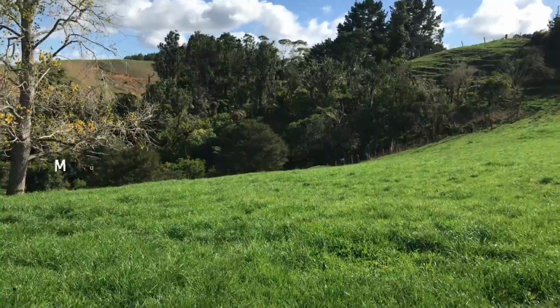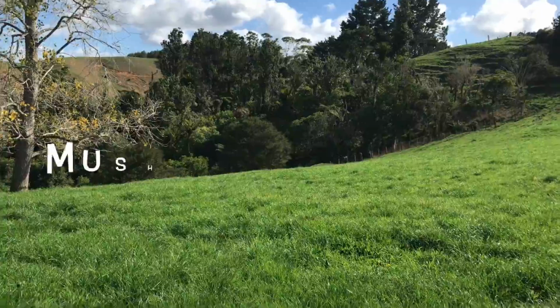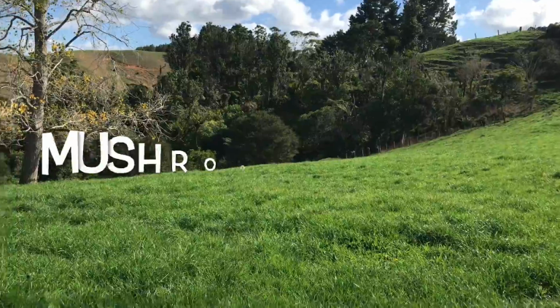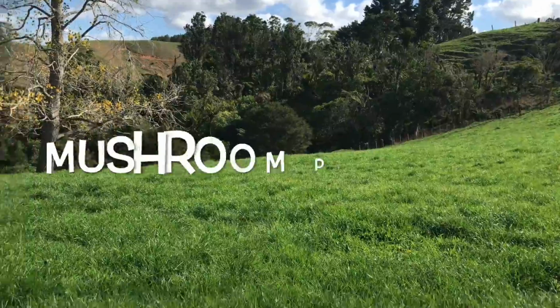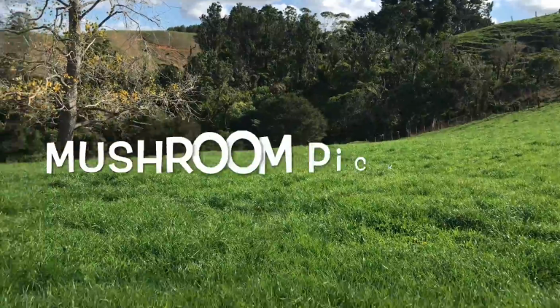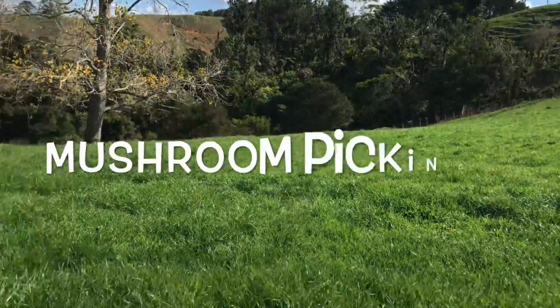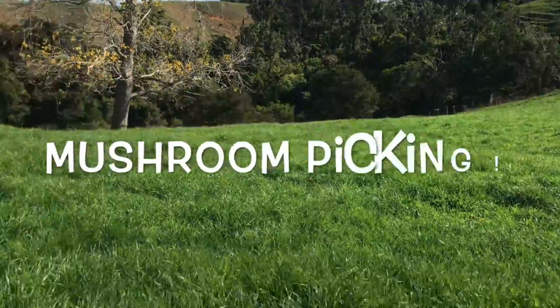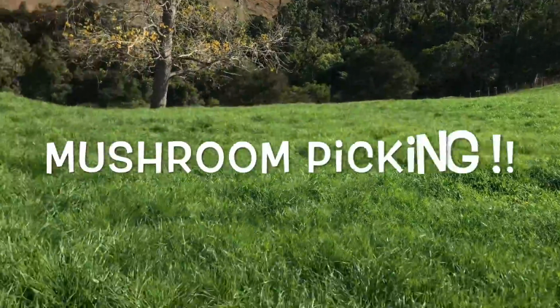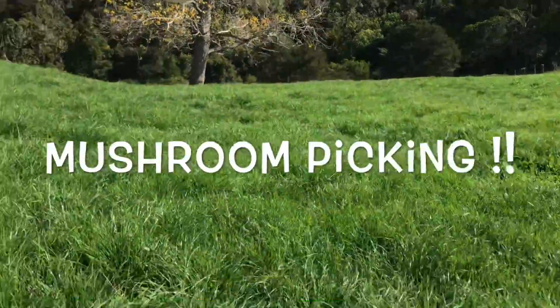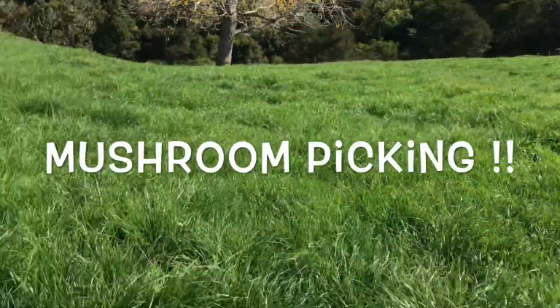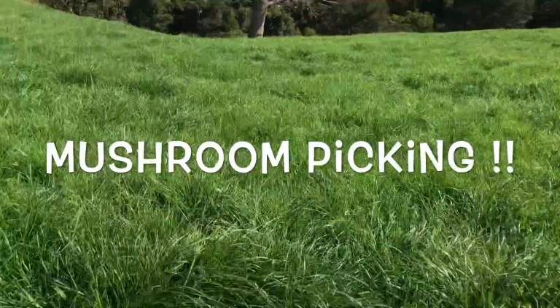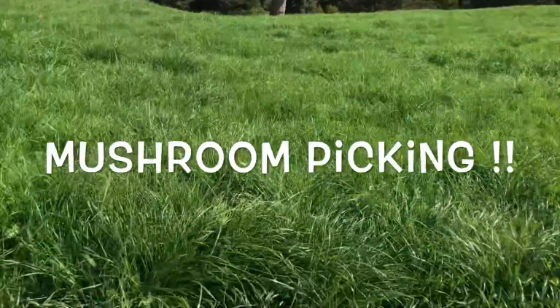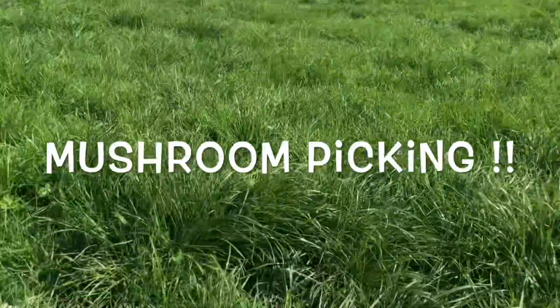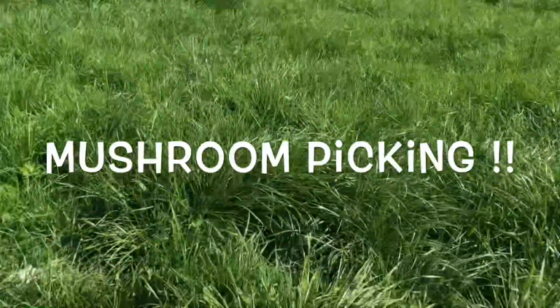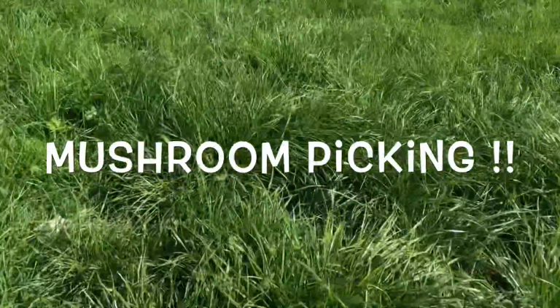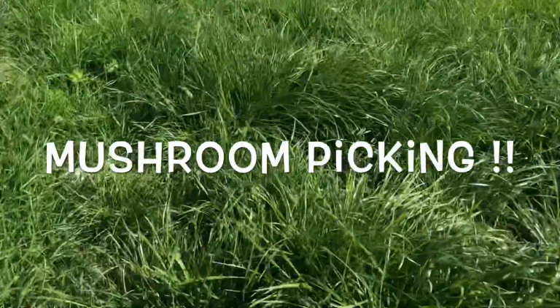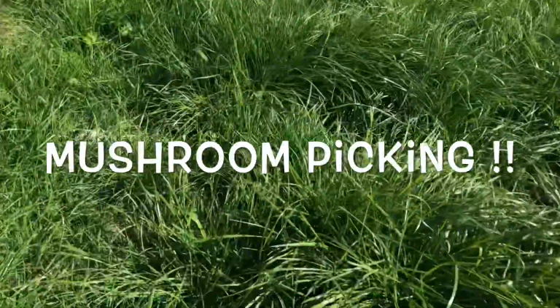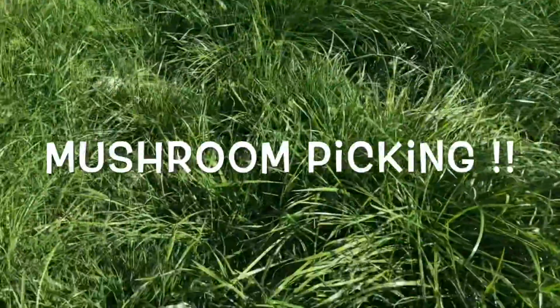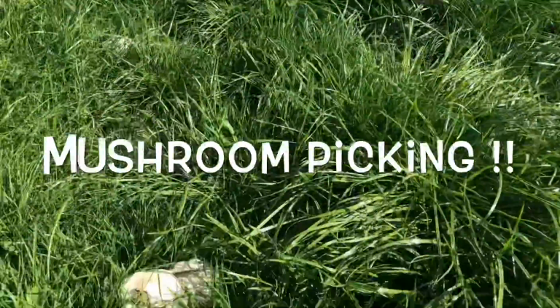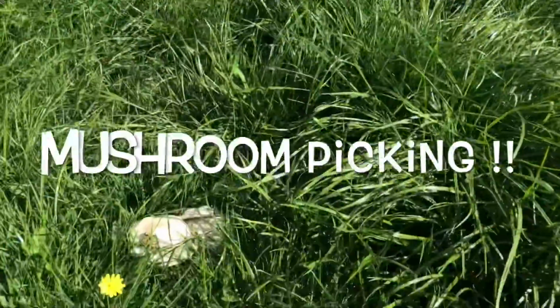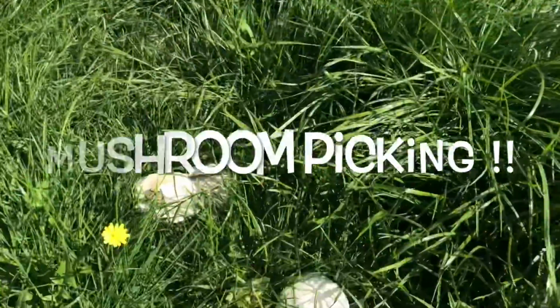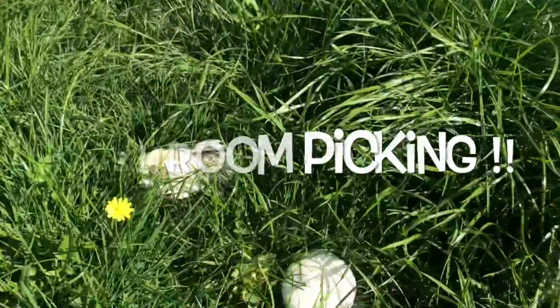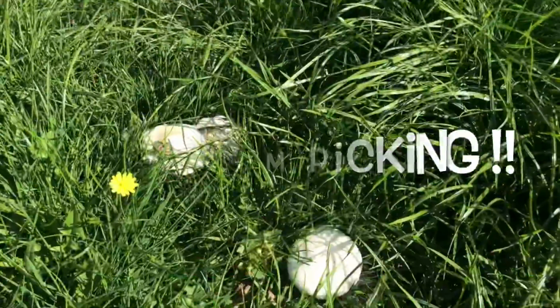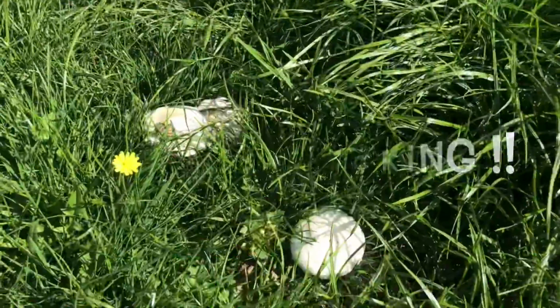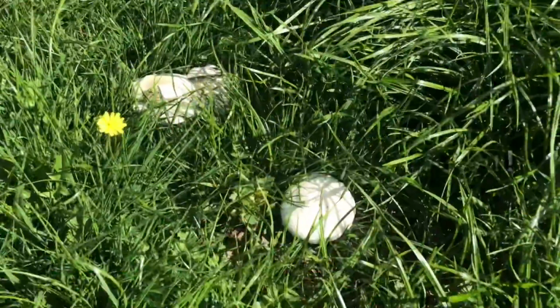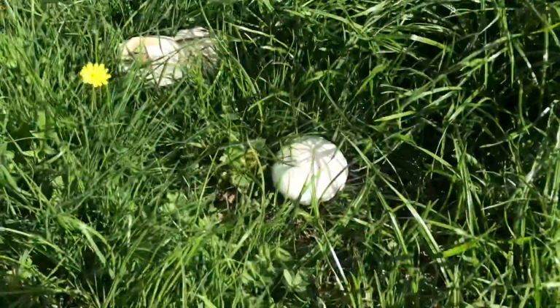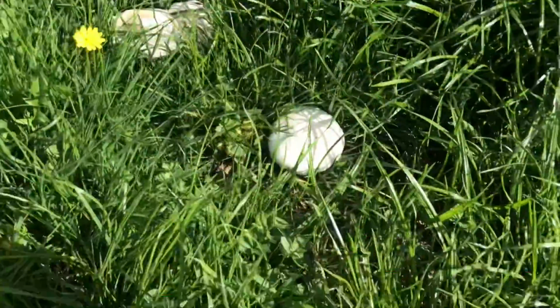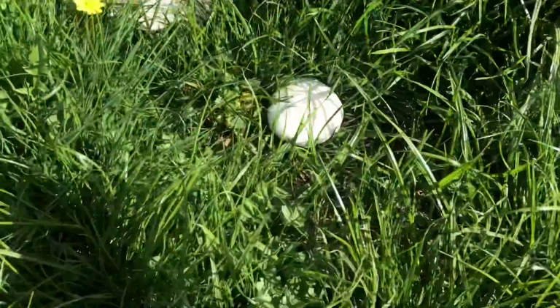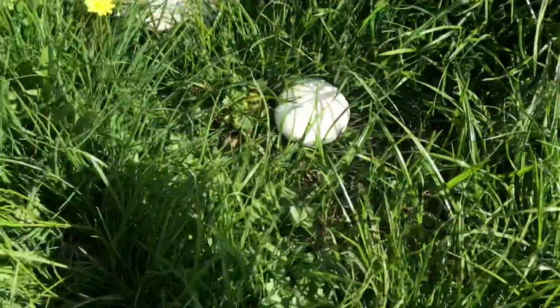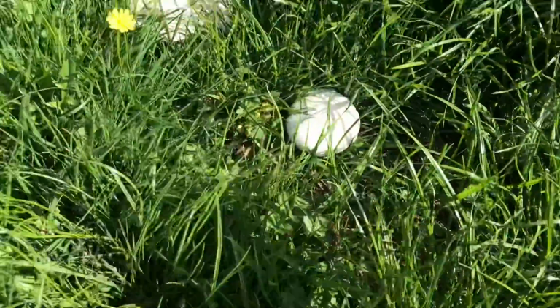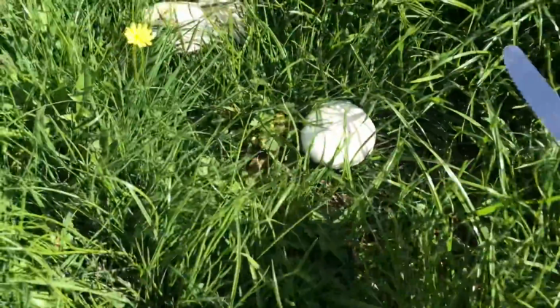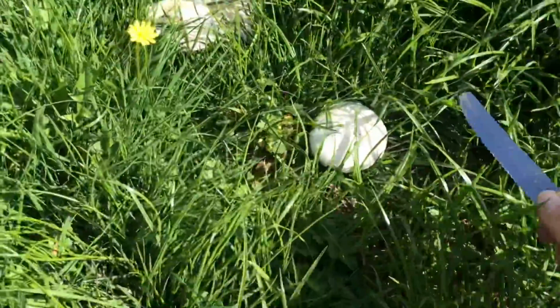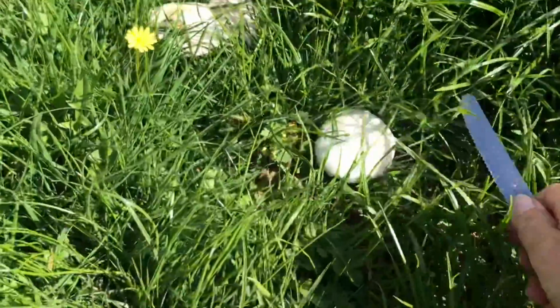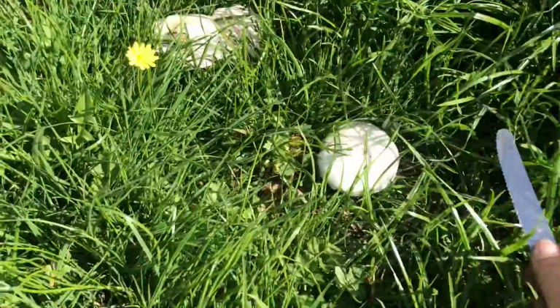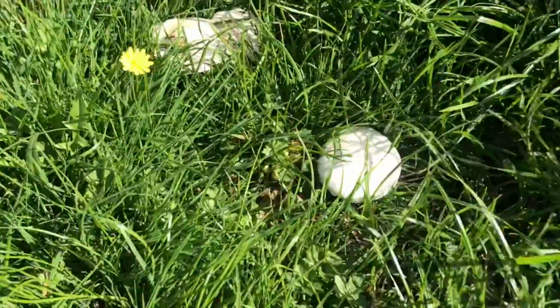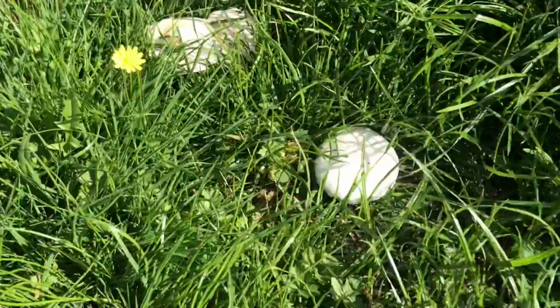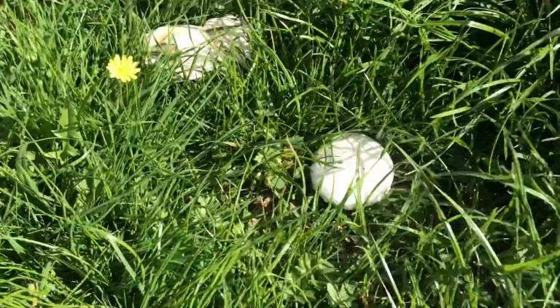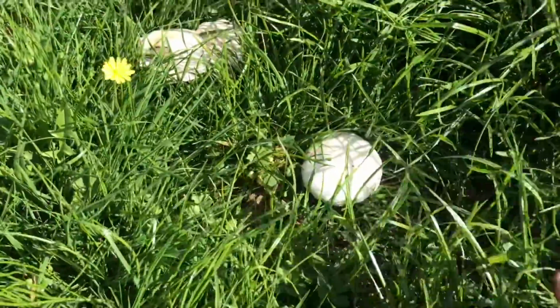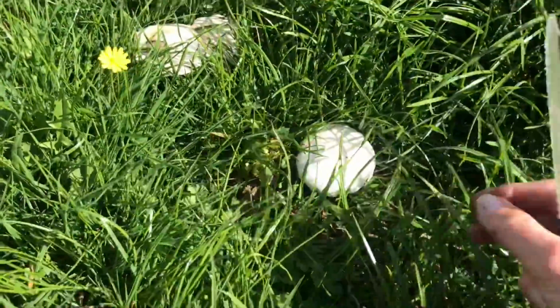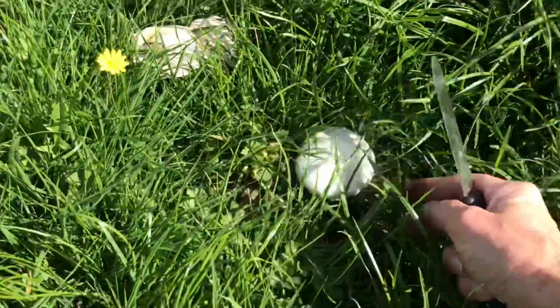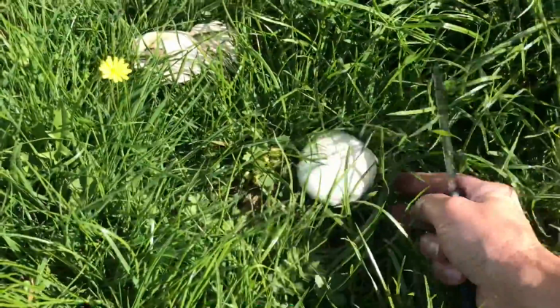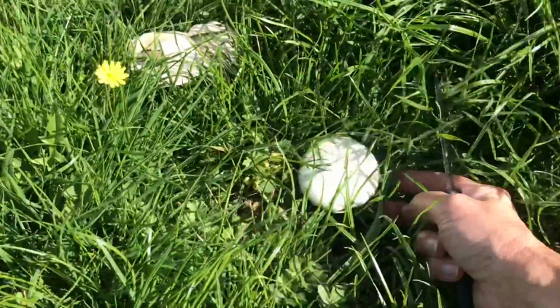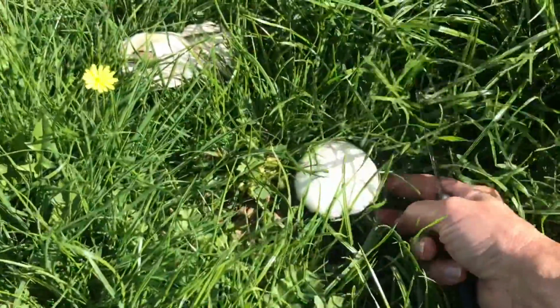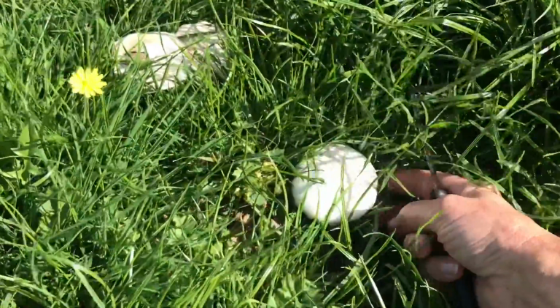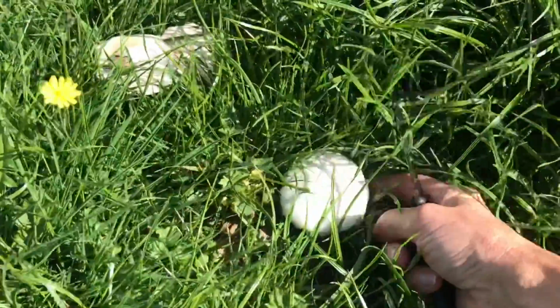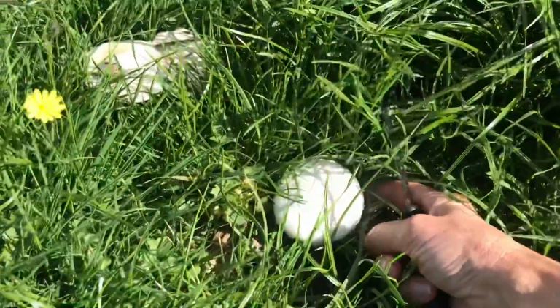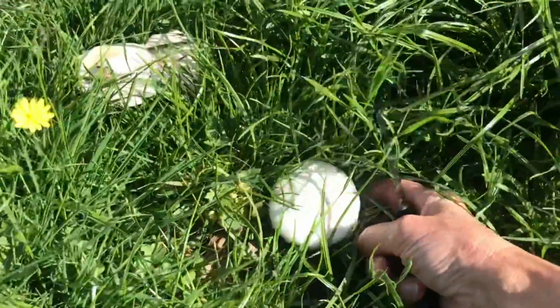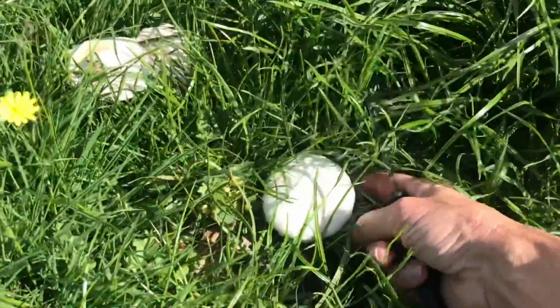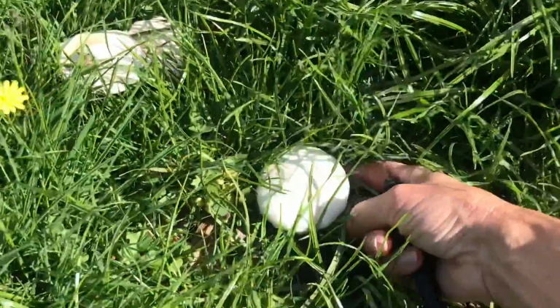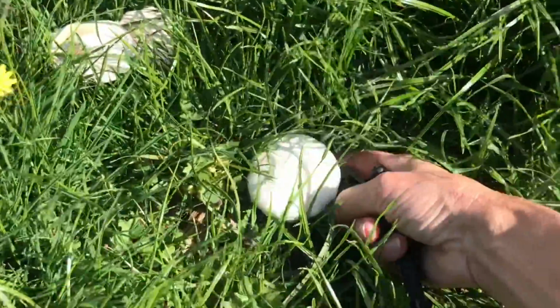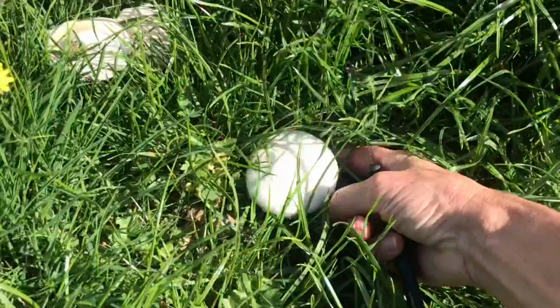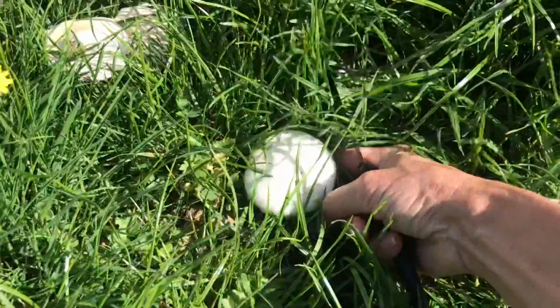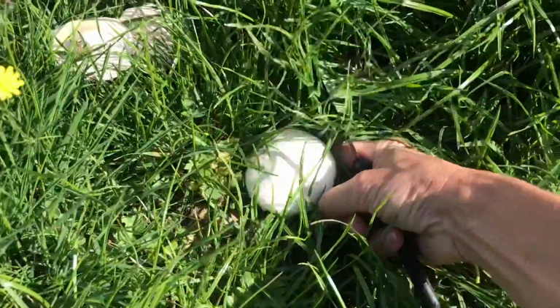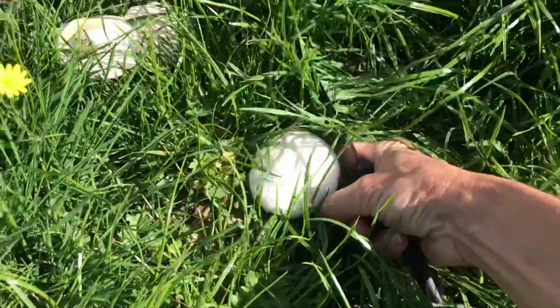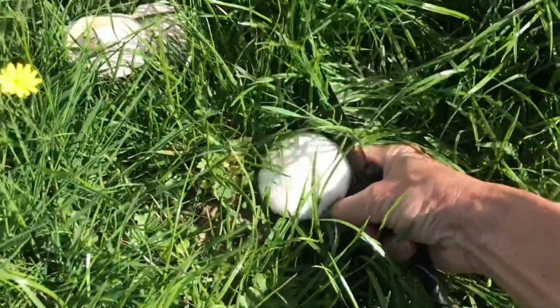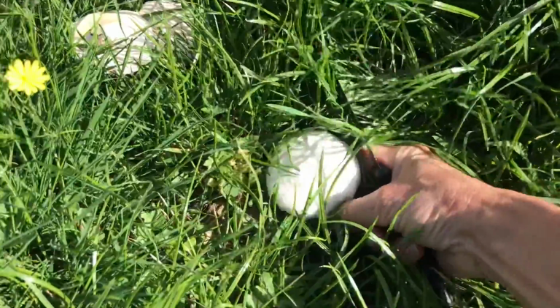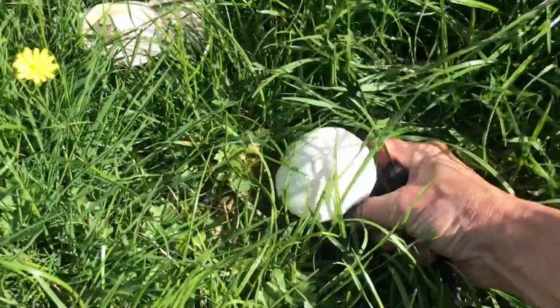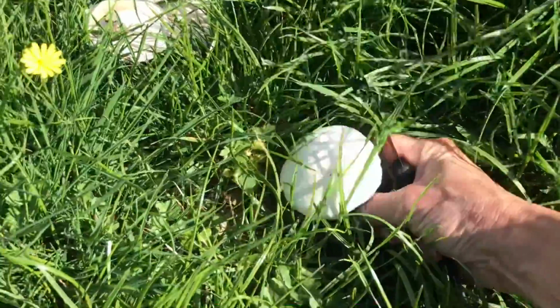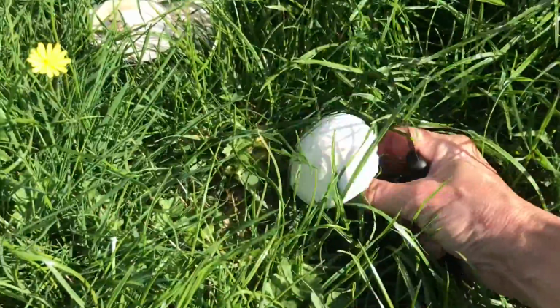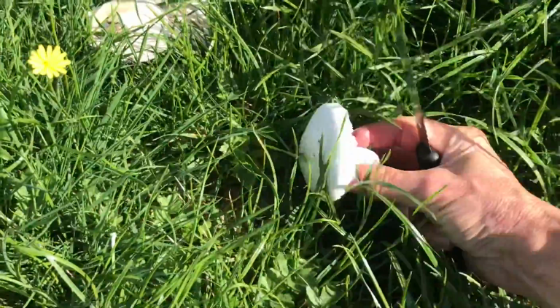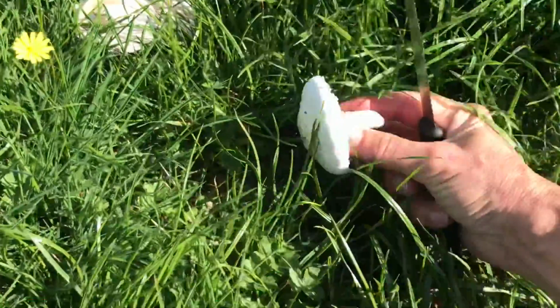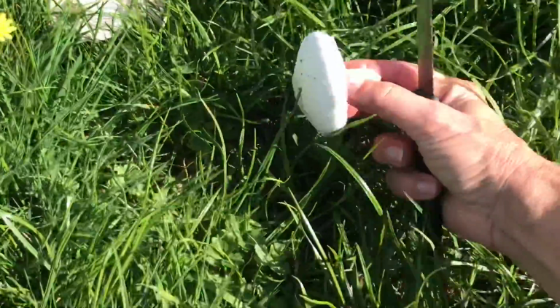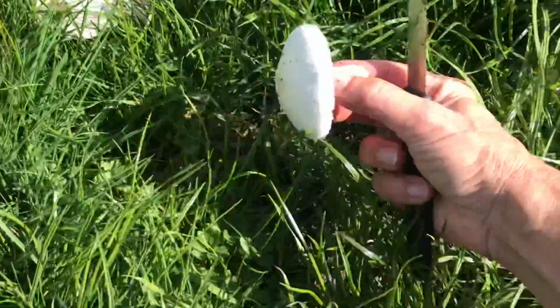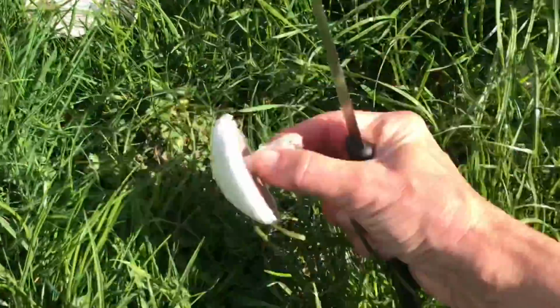So my latest hobby is mushroom picking. I'm just getting into it. Every day I can go and get loads. So I've discovered a few things.